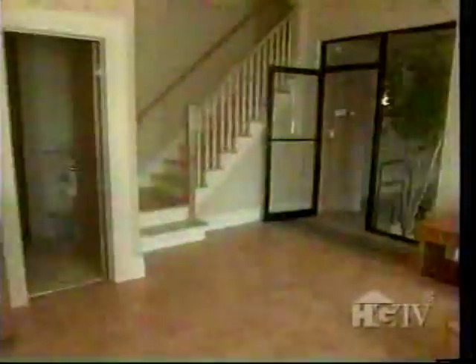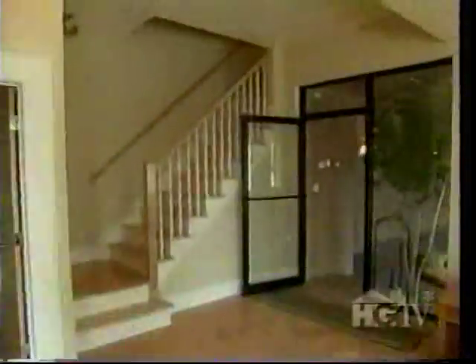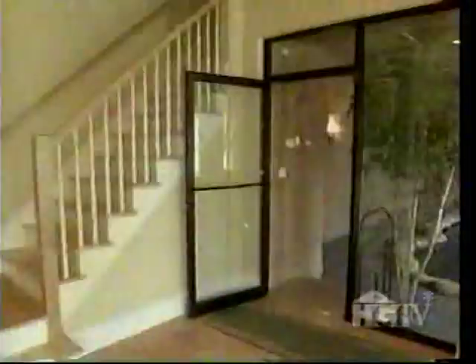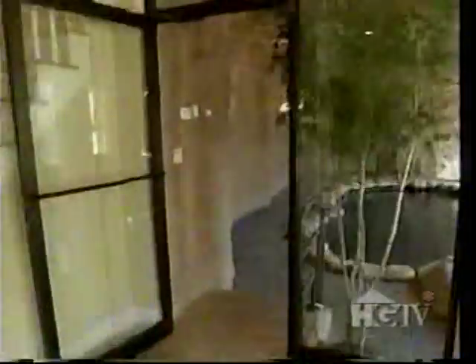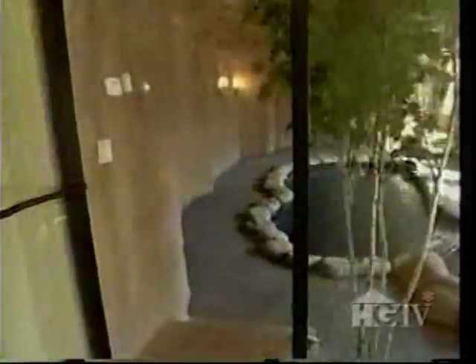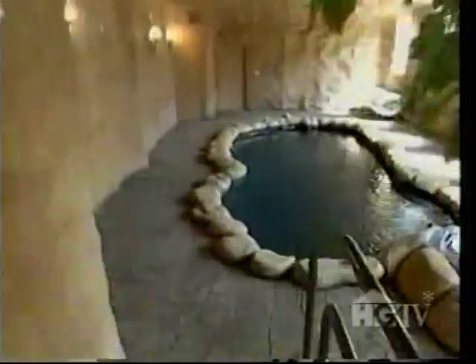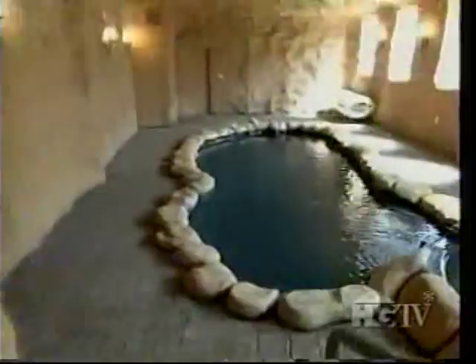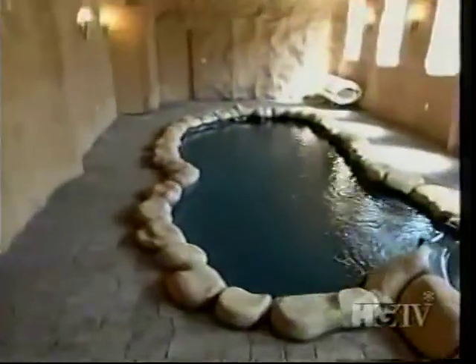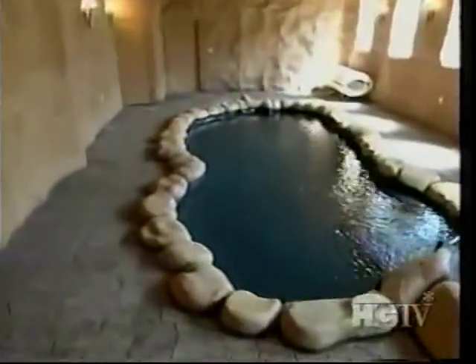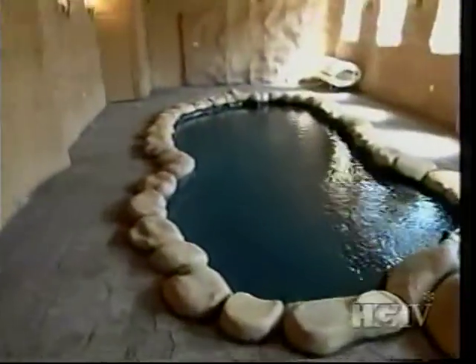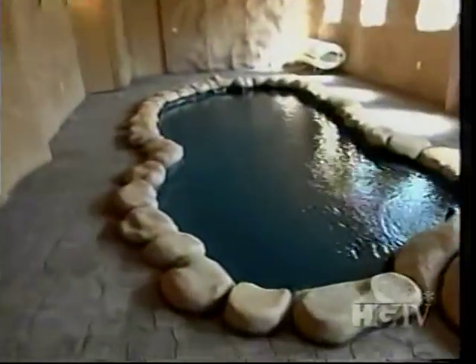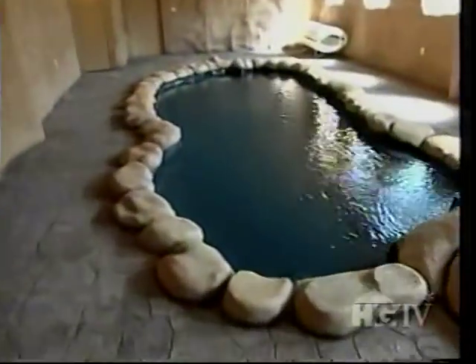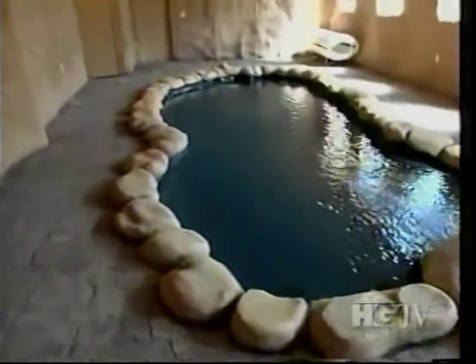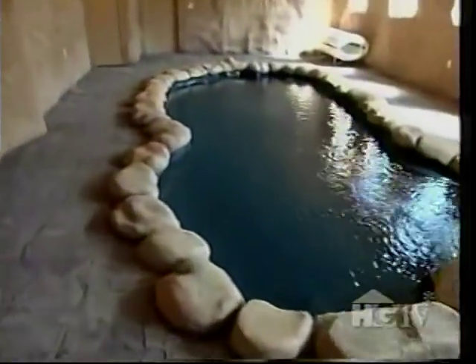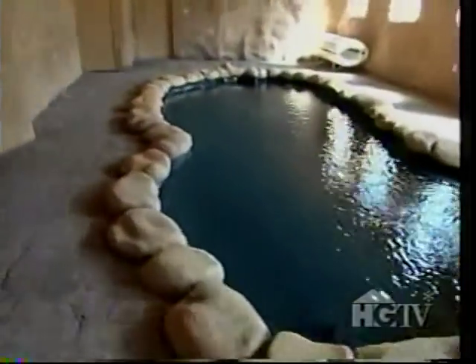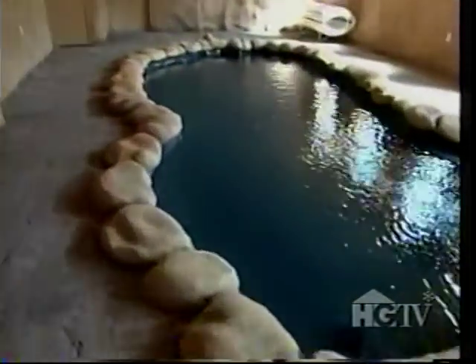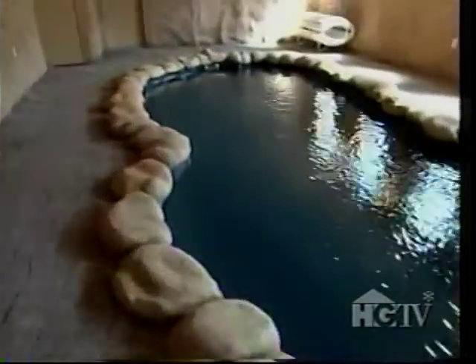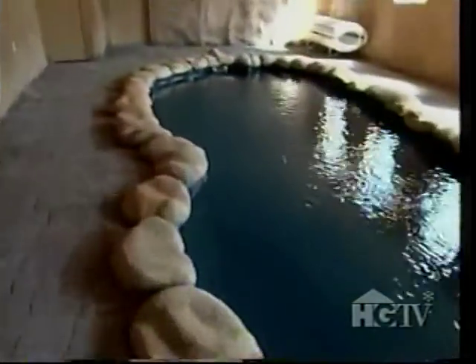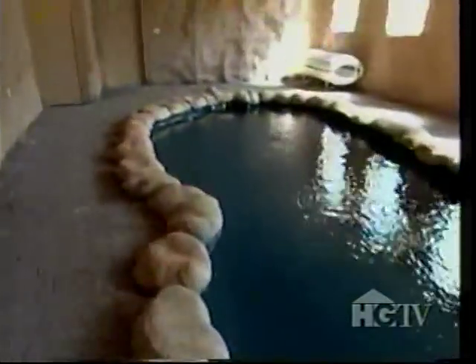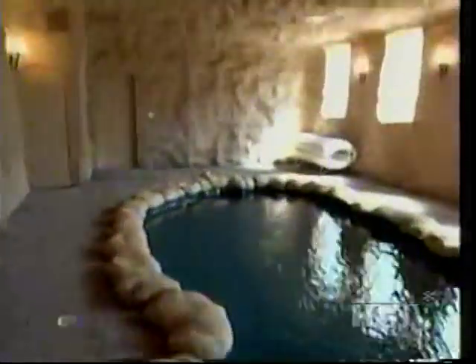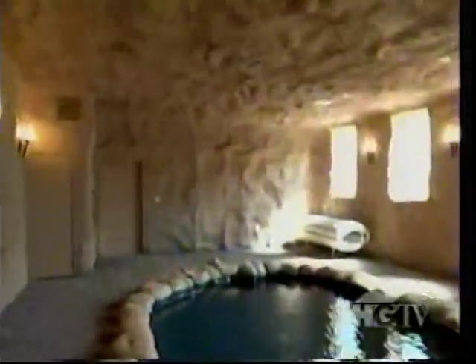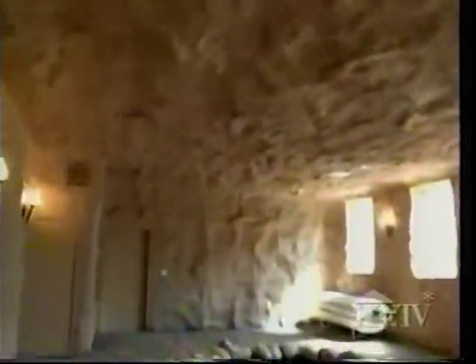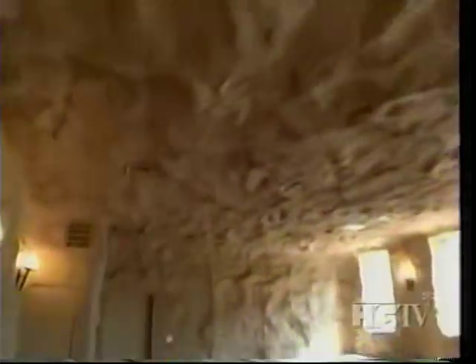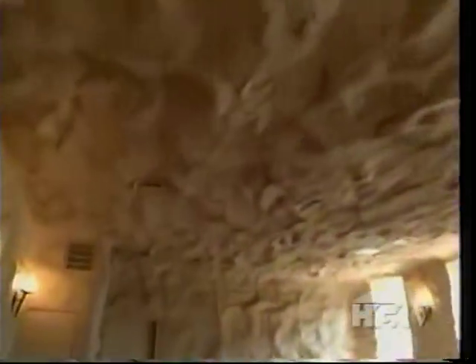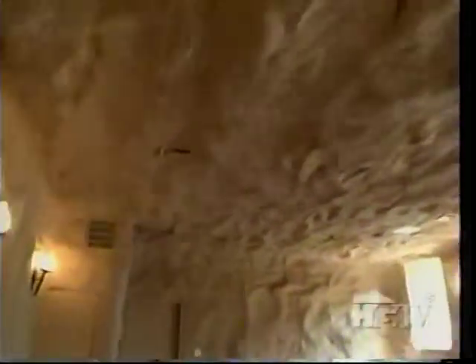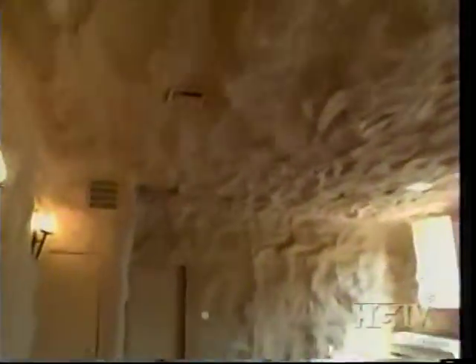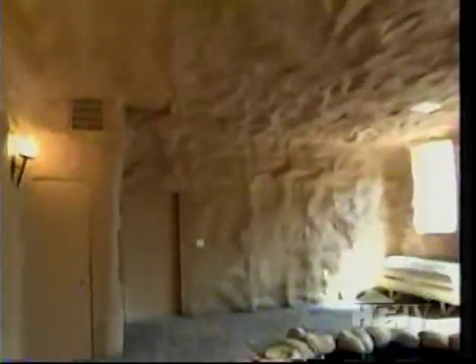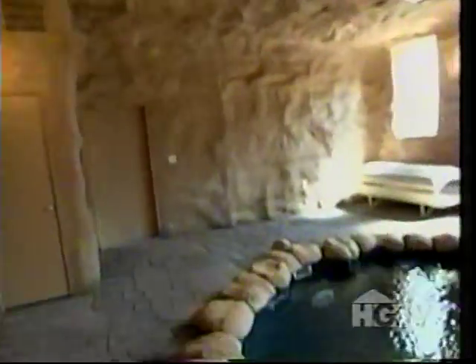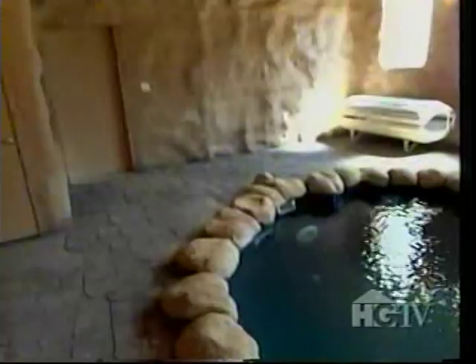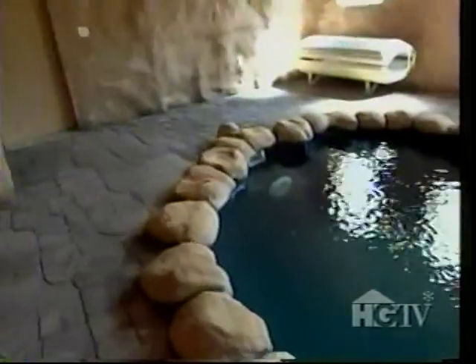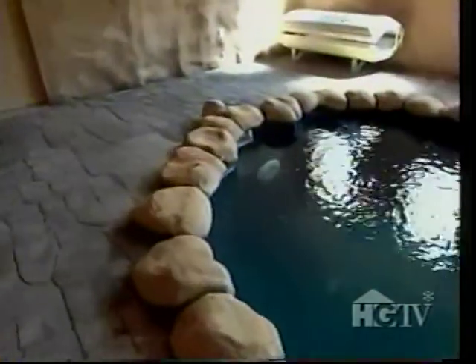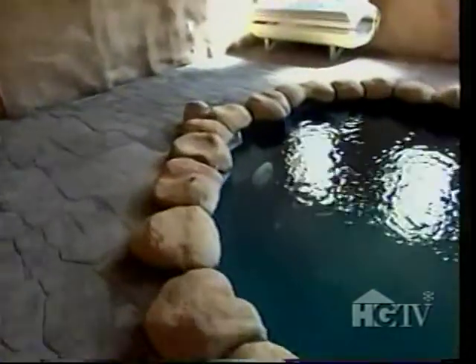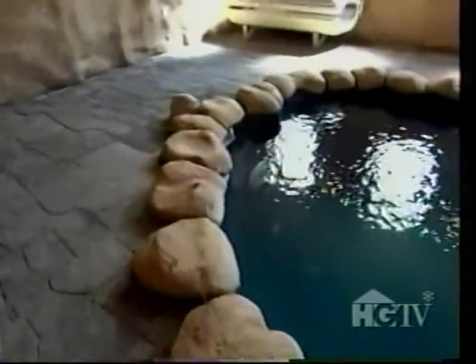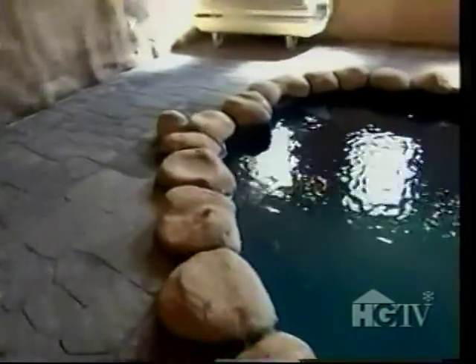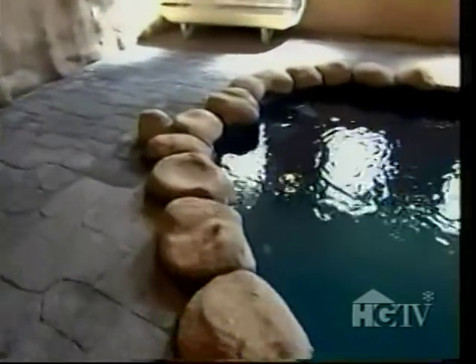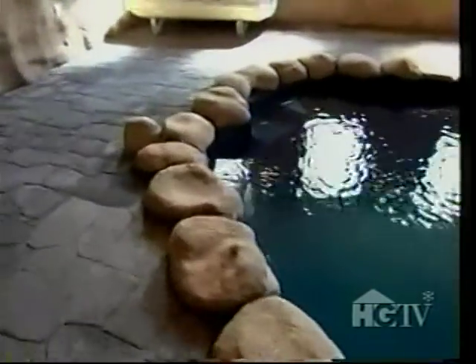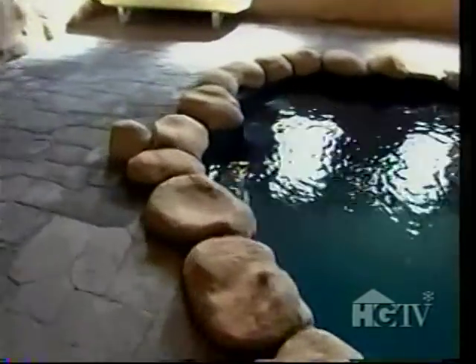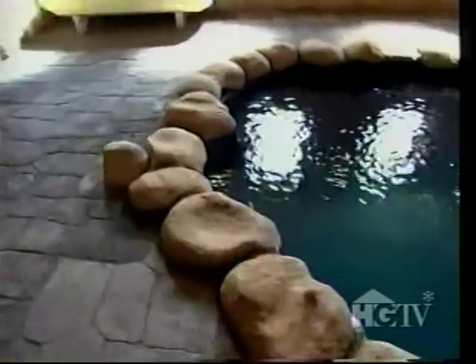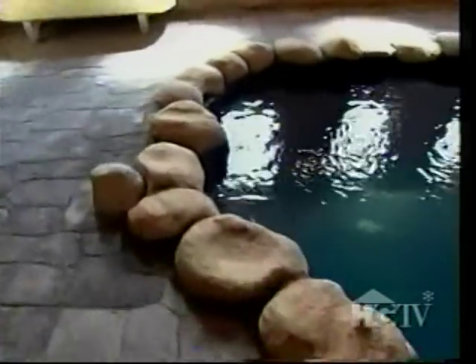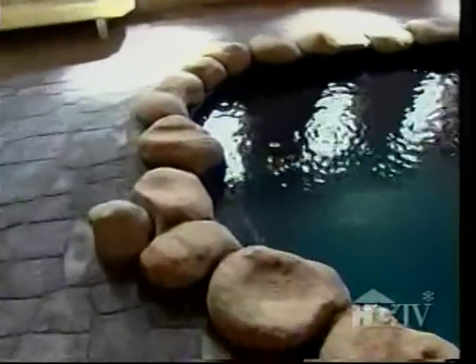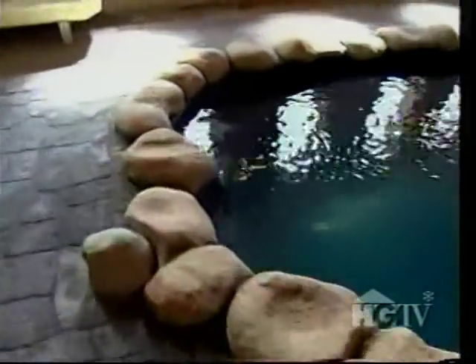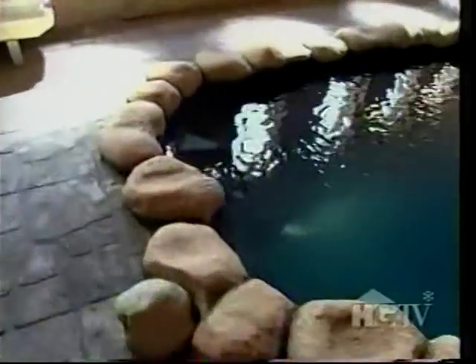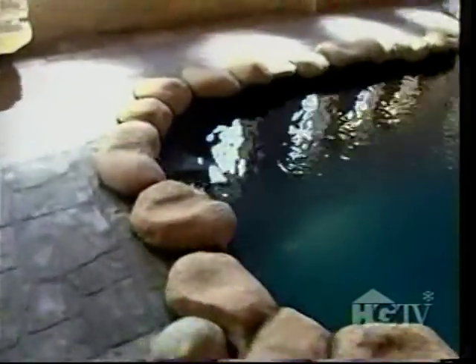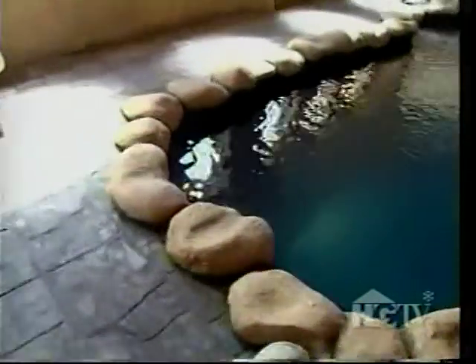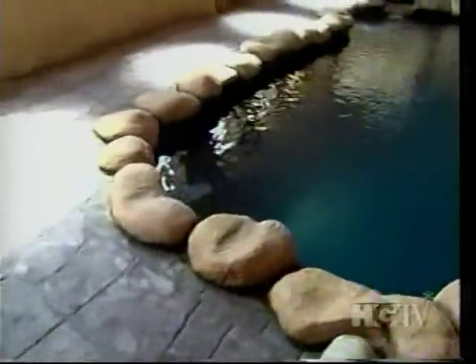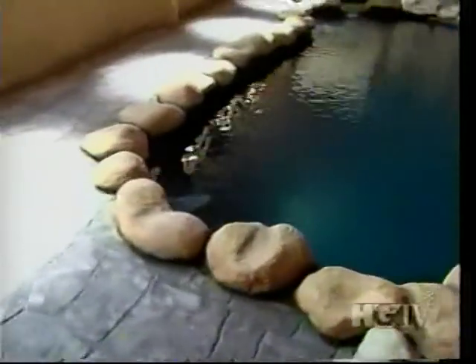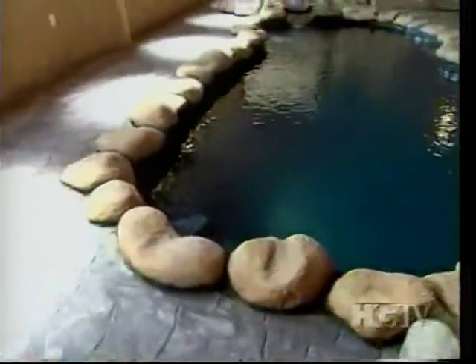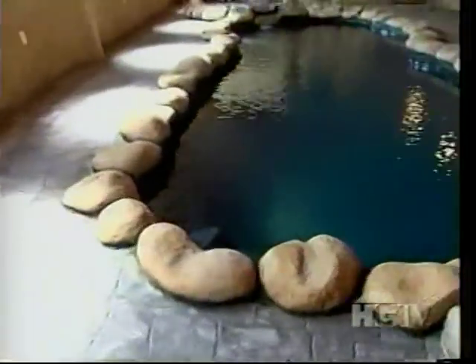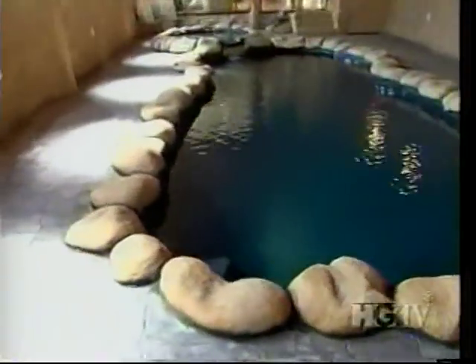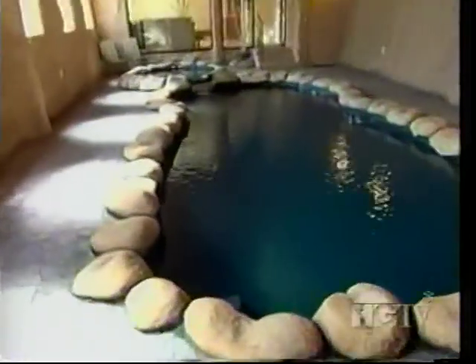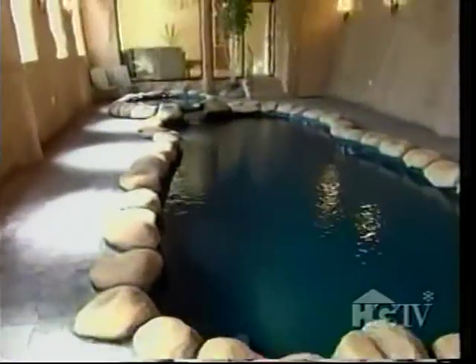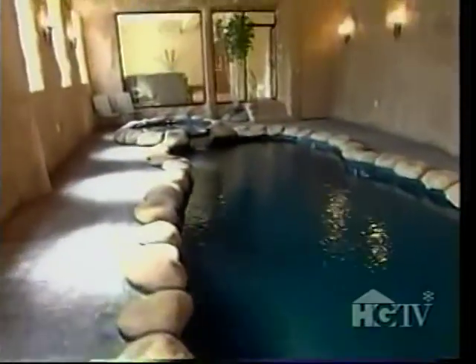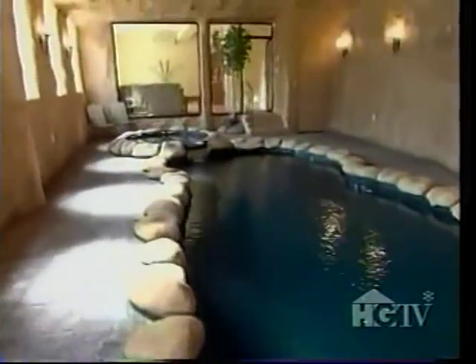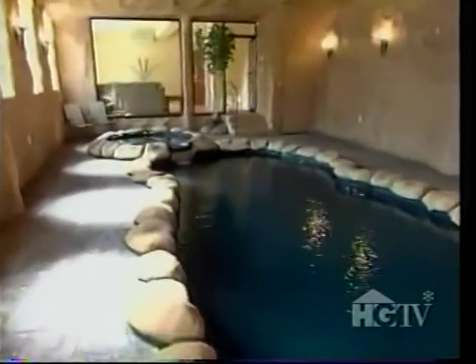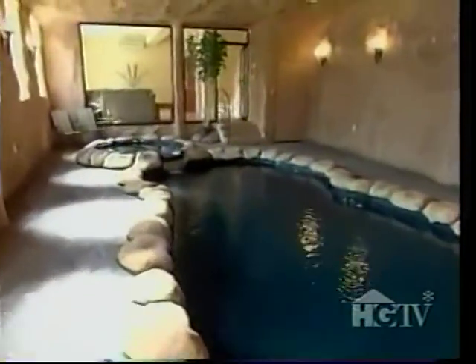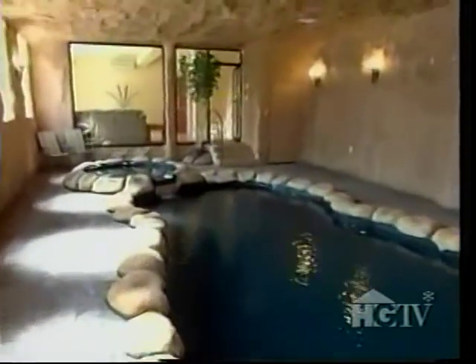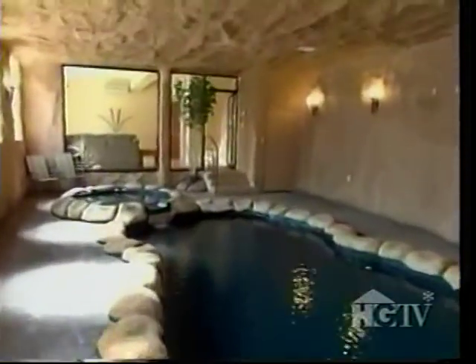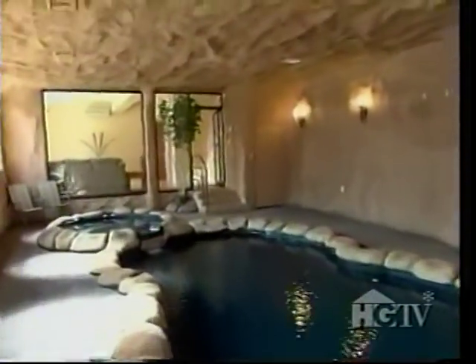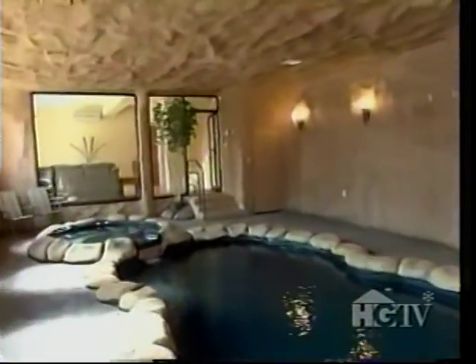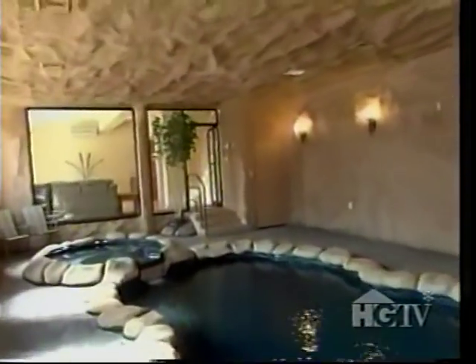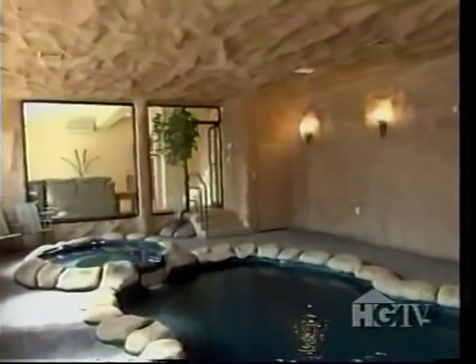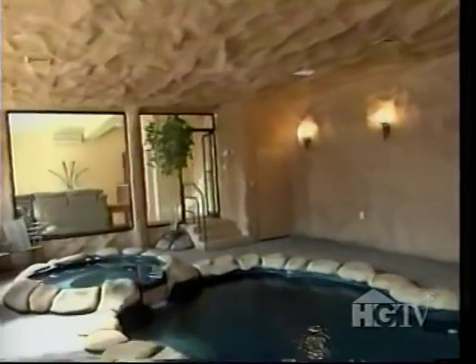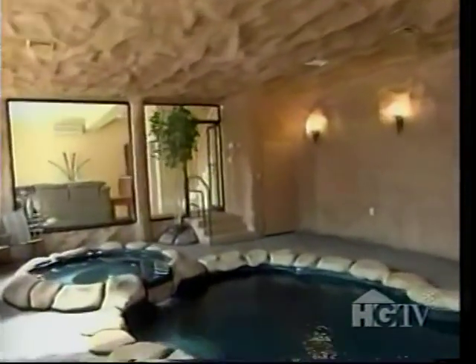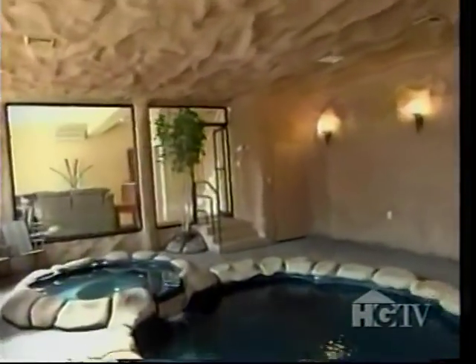I wanted it like a cave setting. That was the idea in my head — how I was going to make that happen, I wasn't really too sure at the time.